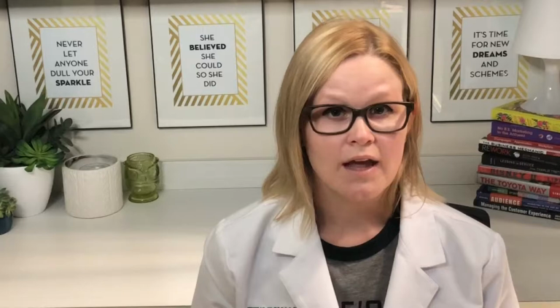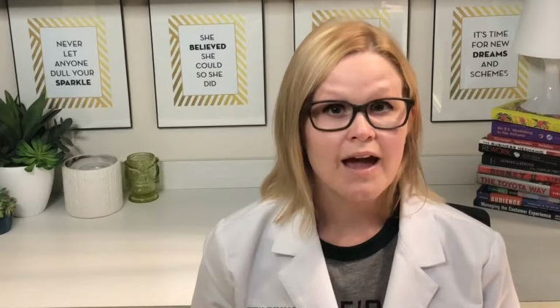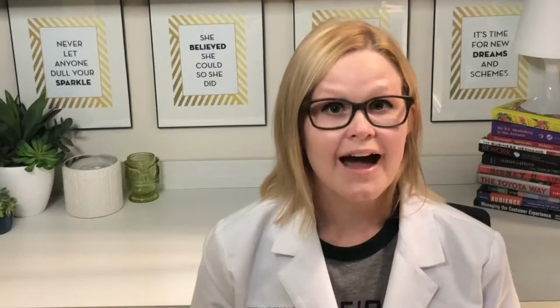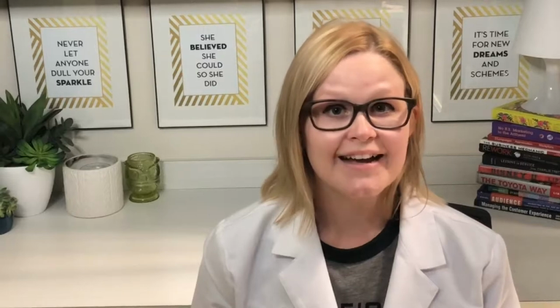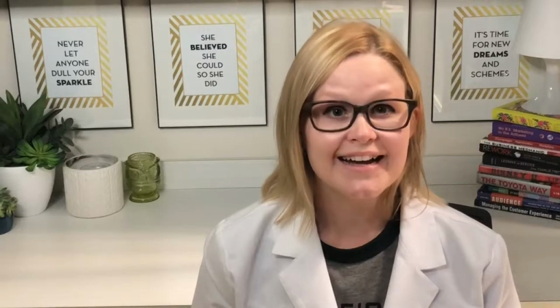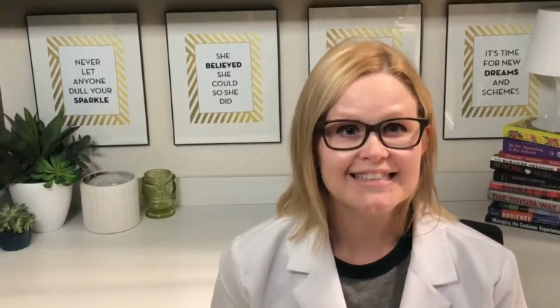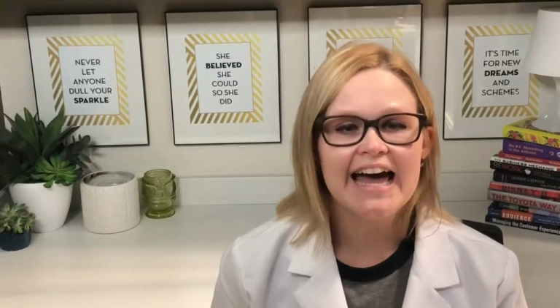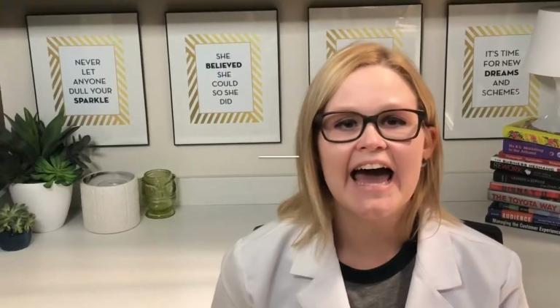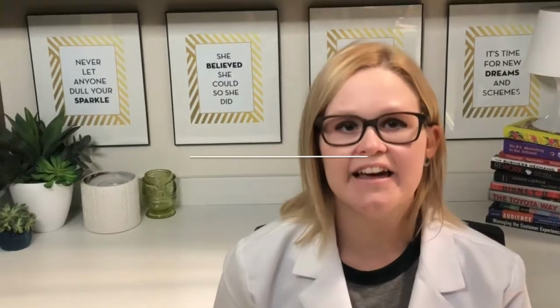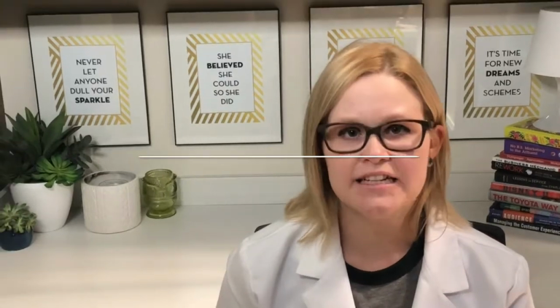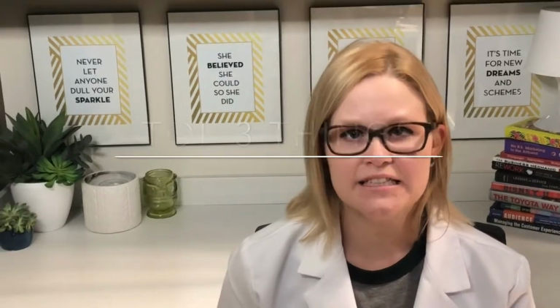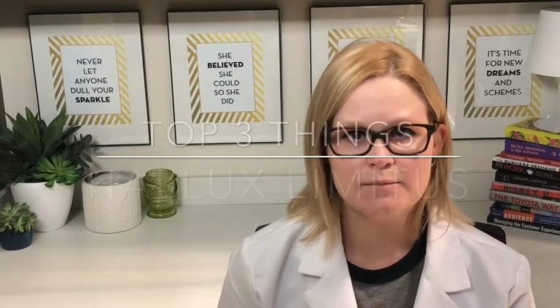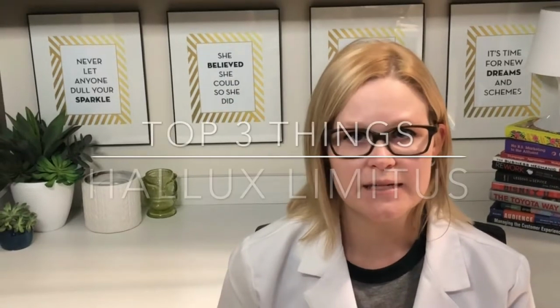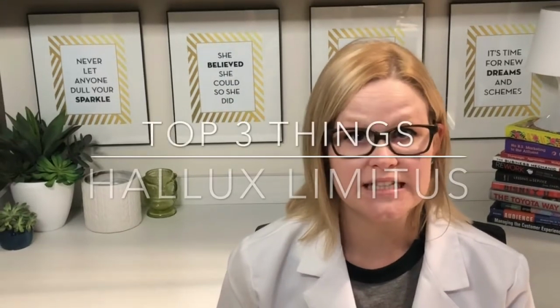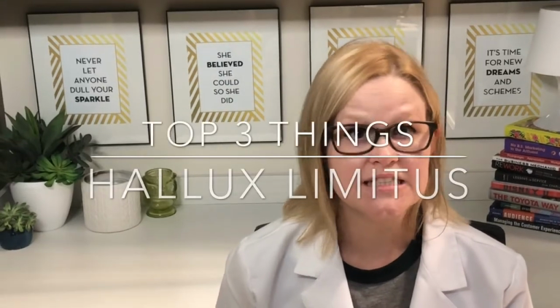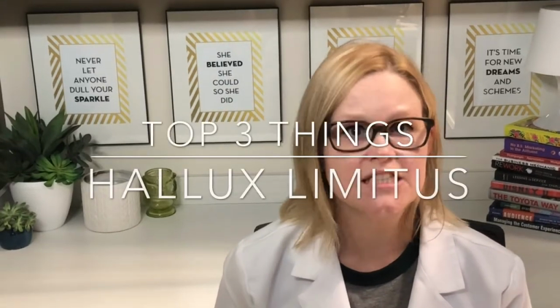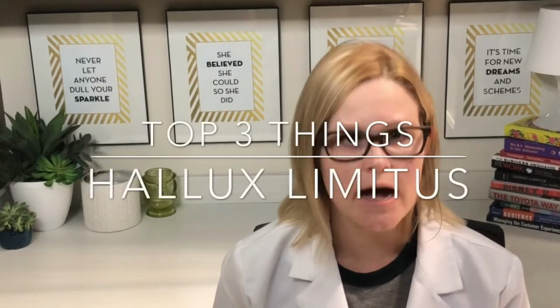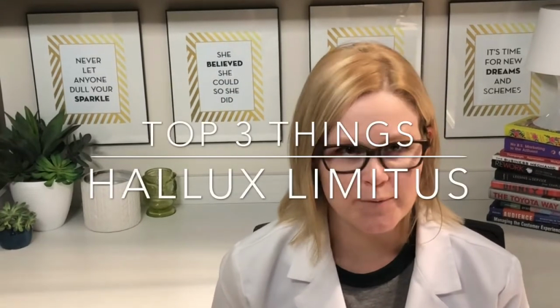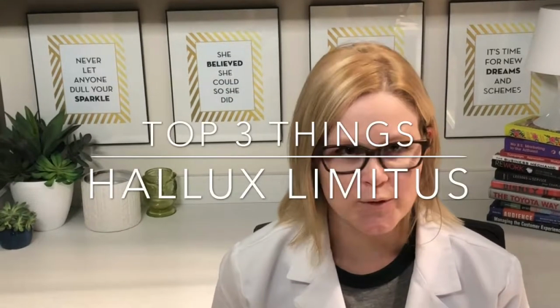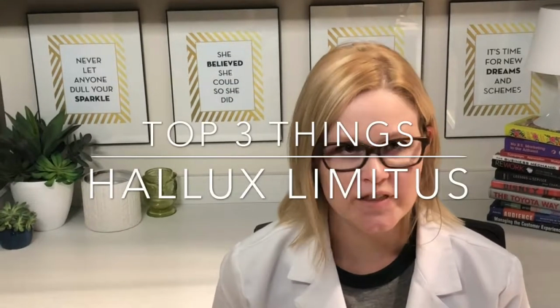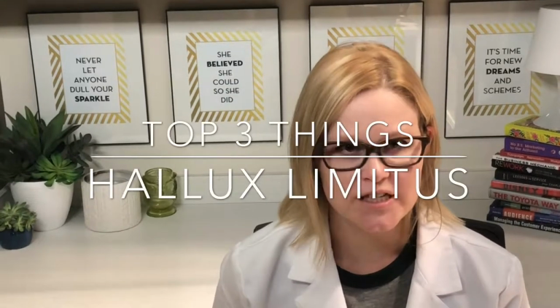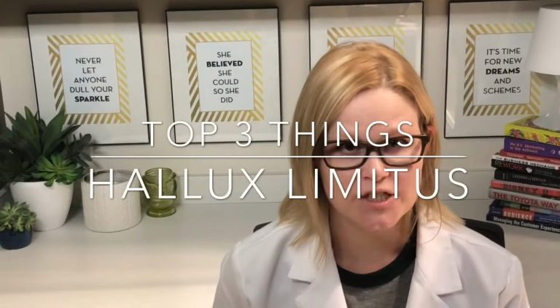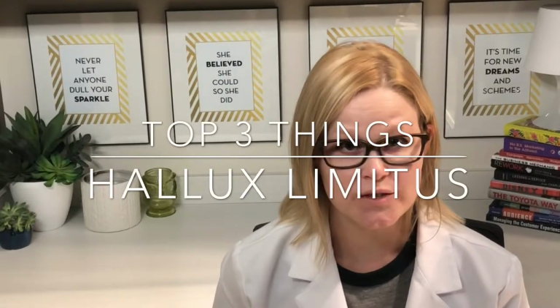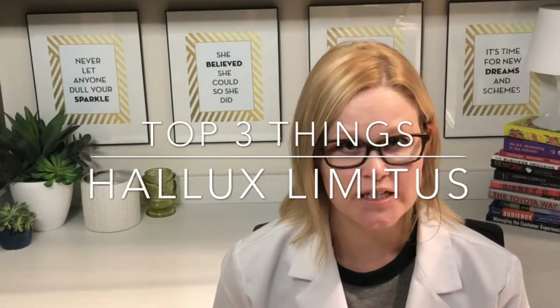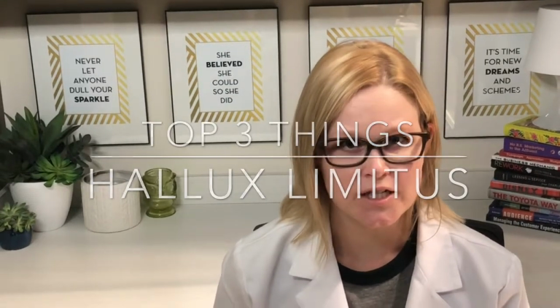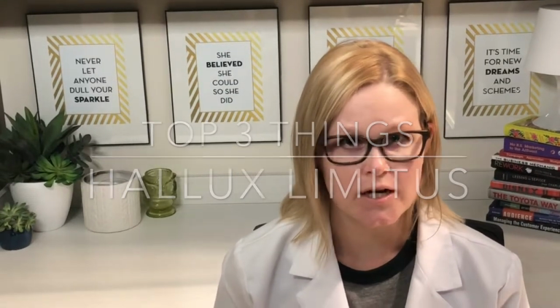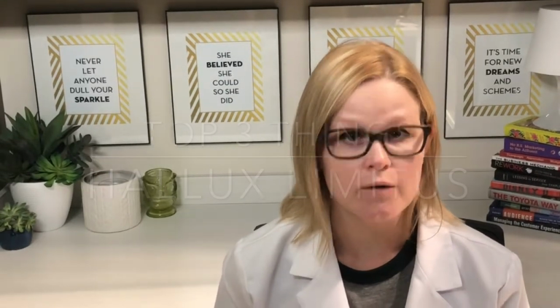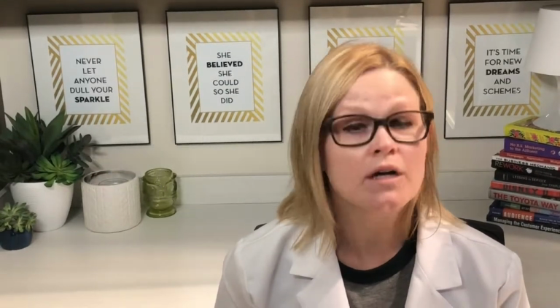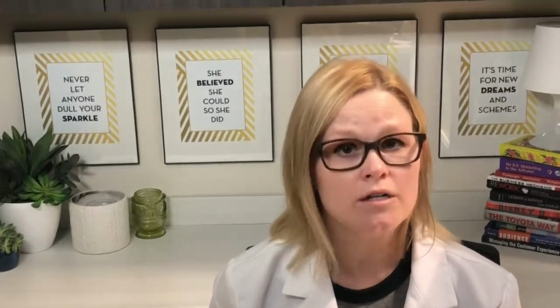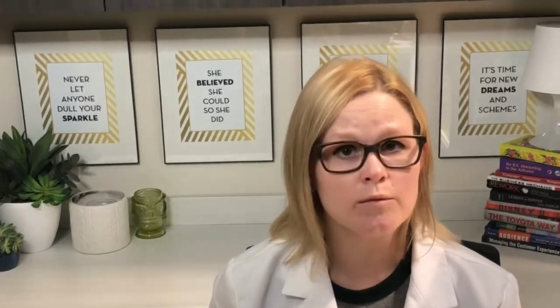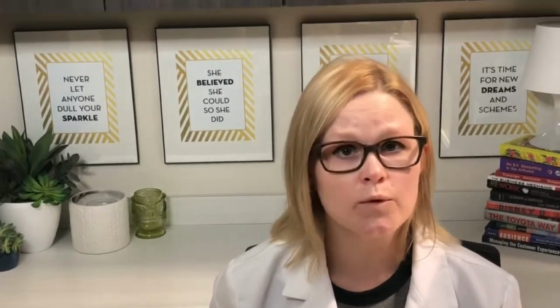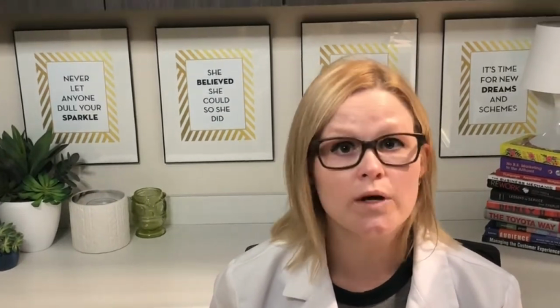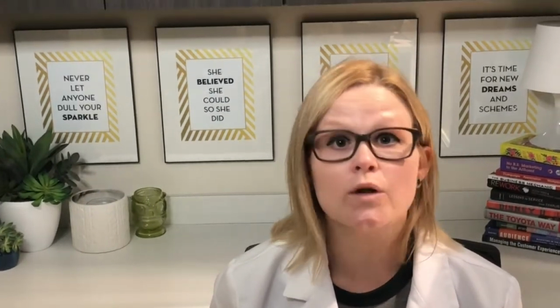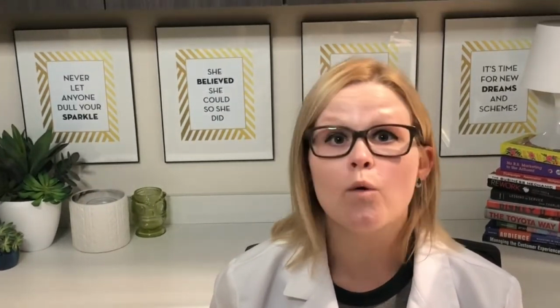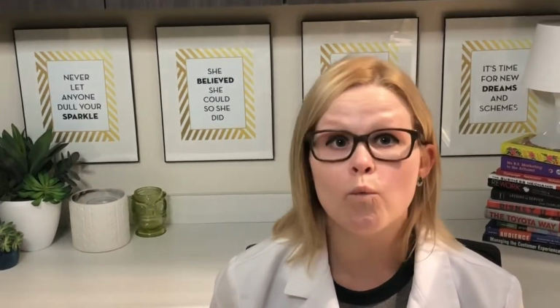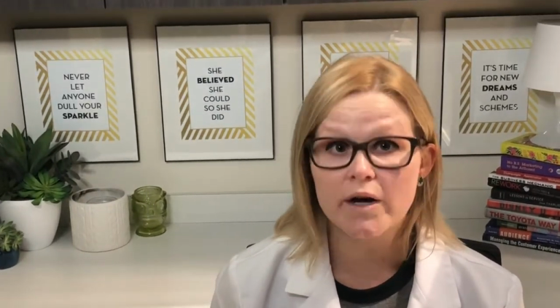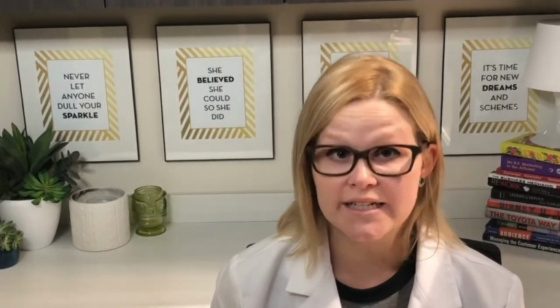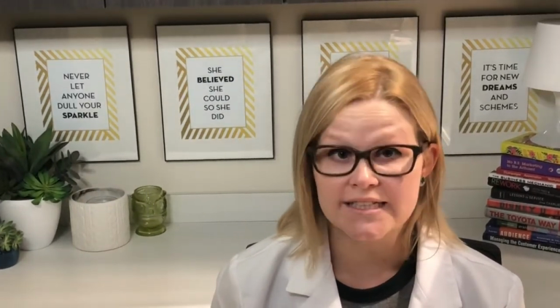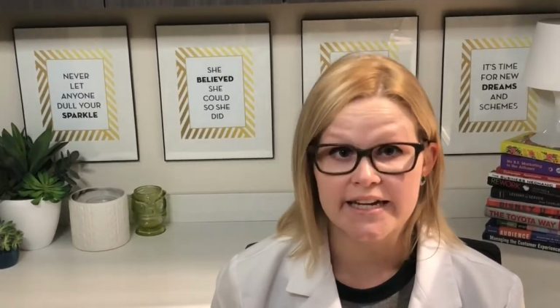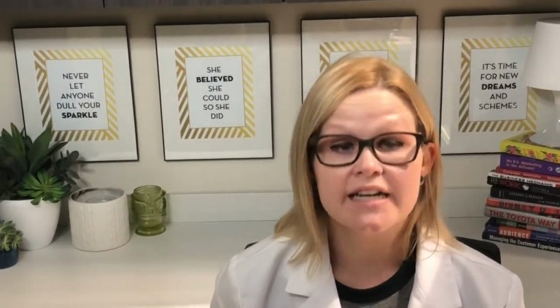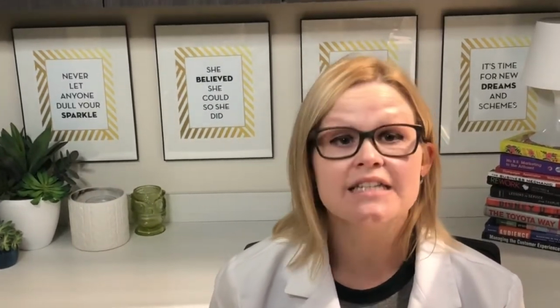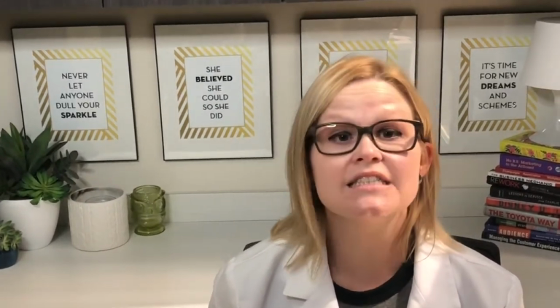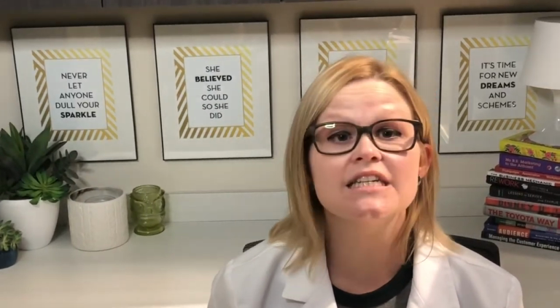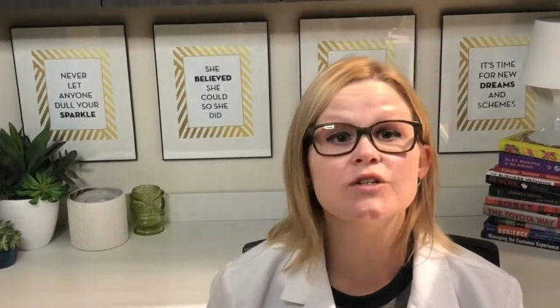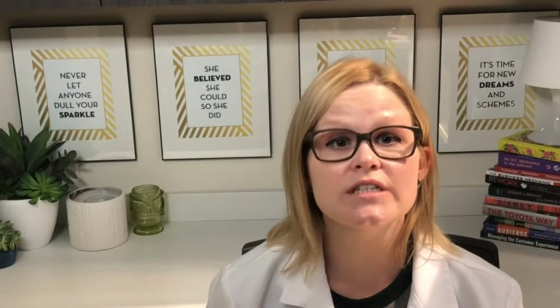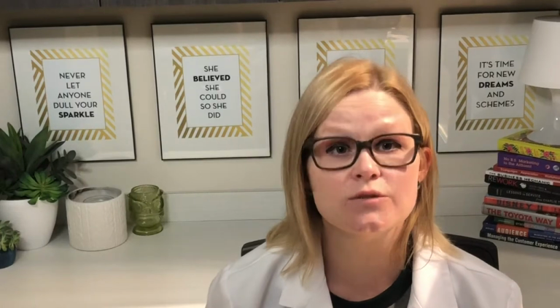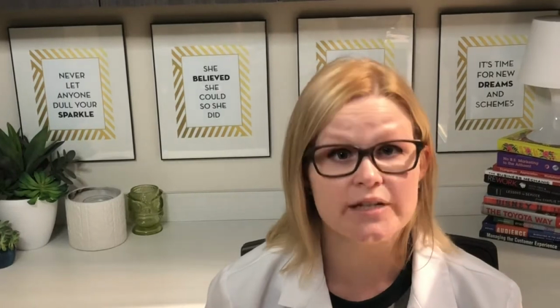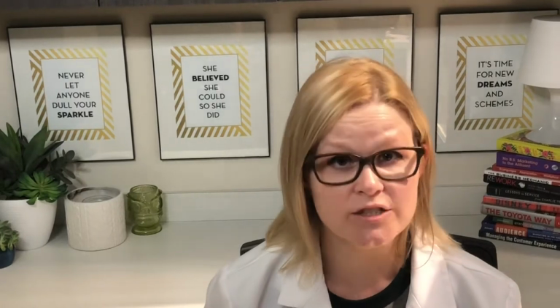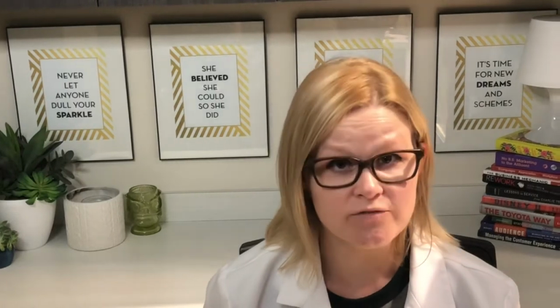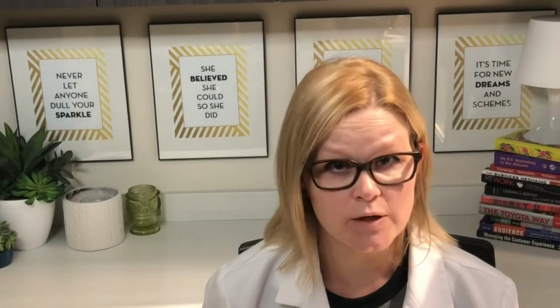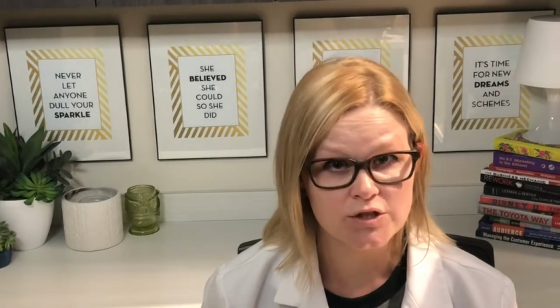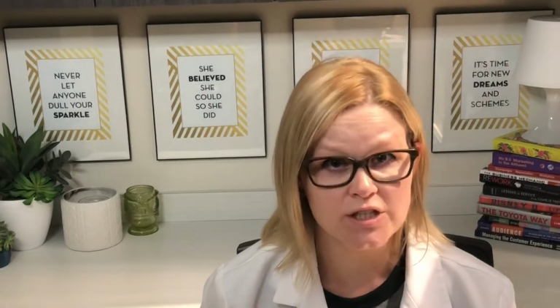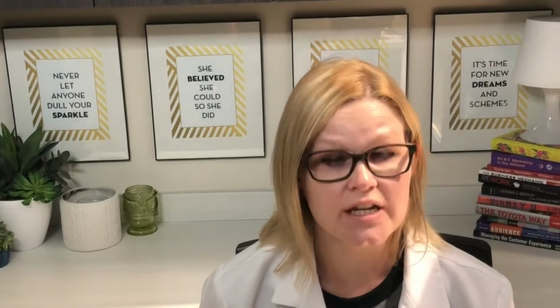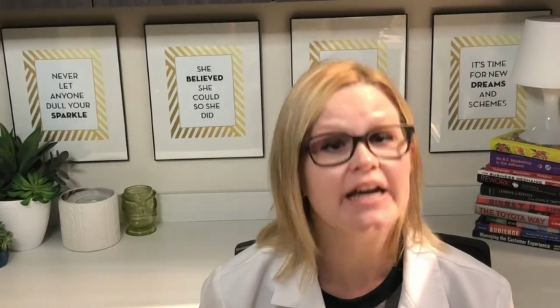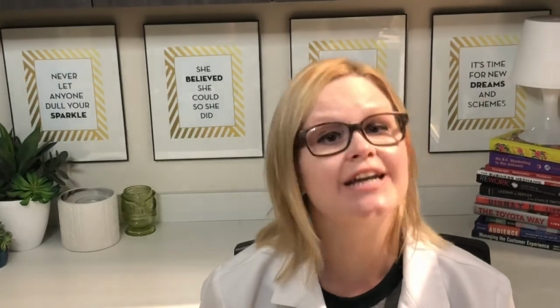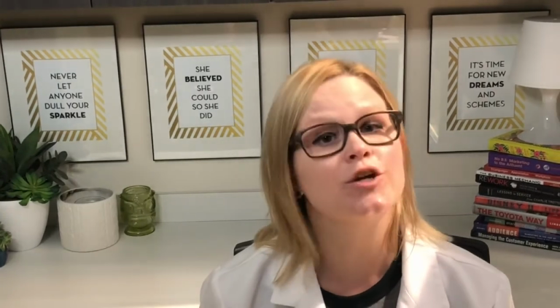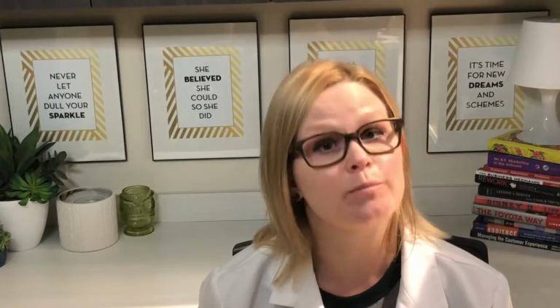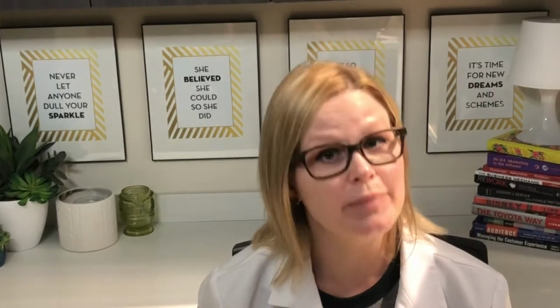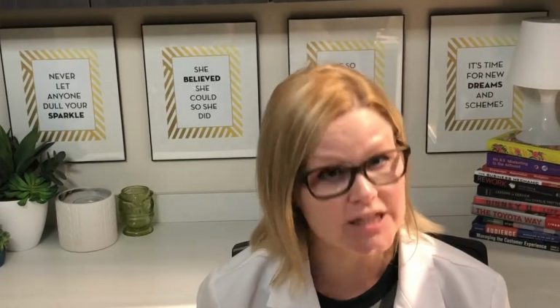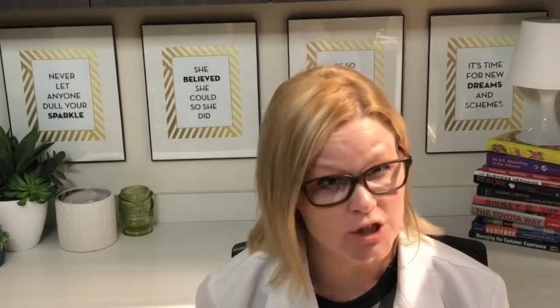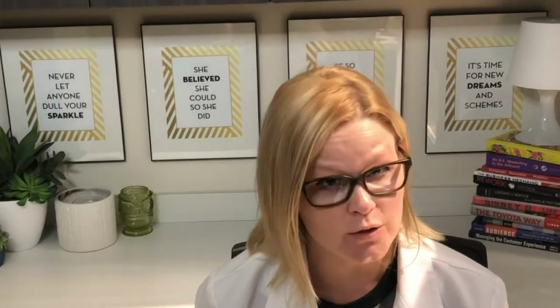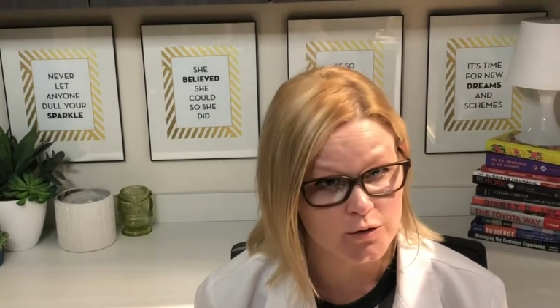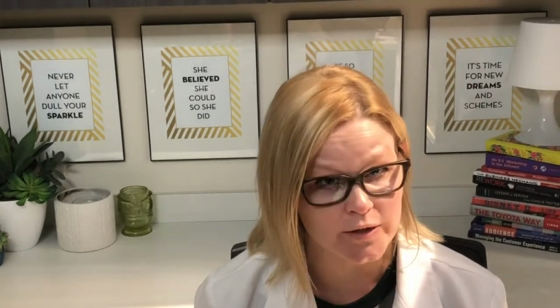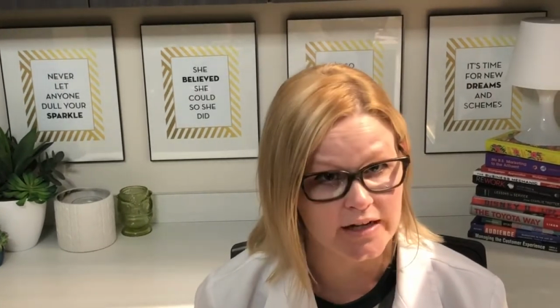Hi guys, Hallux Limitus — top three things you need to know. Number one, what is it? Decreased range of motion in your big toe joint.